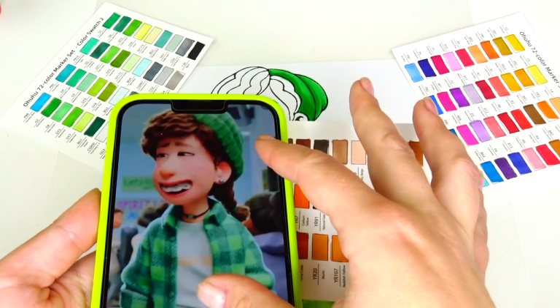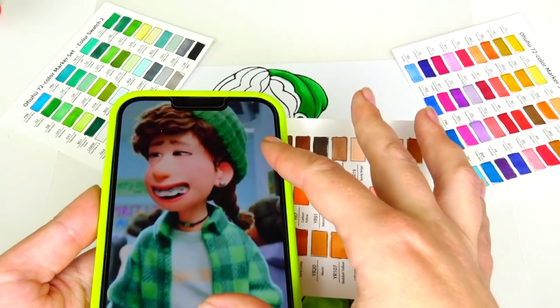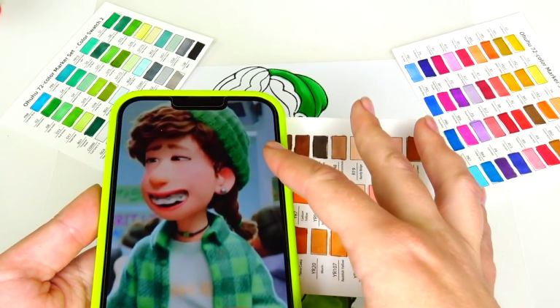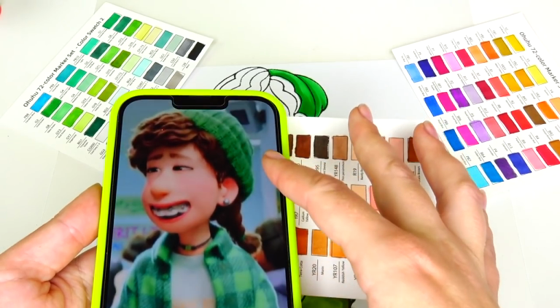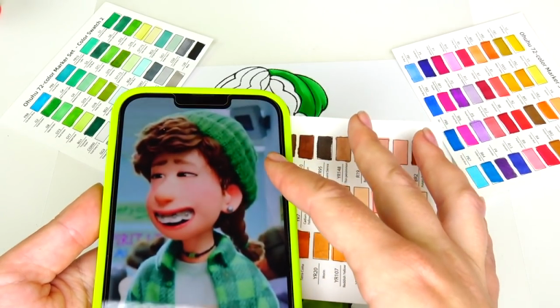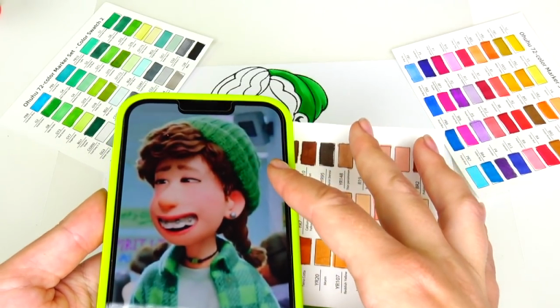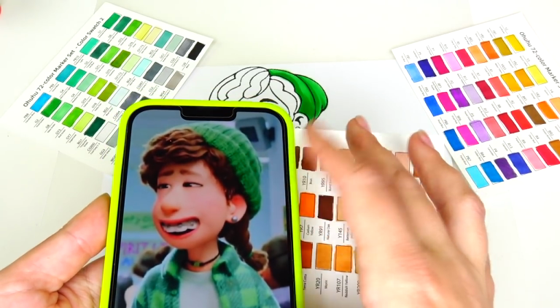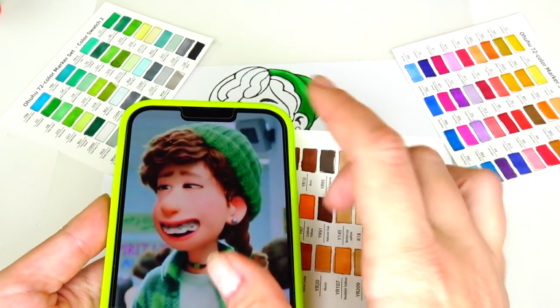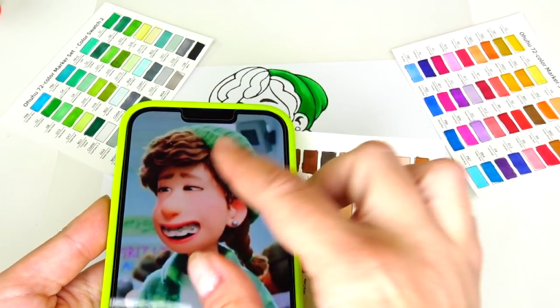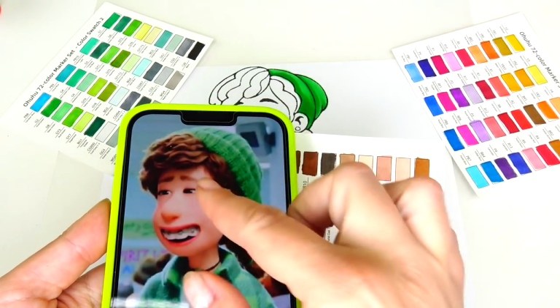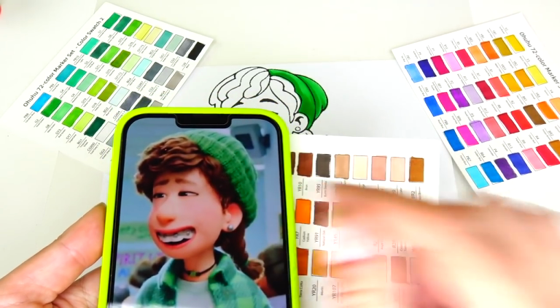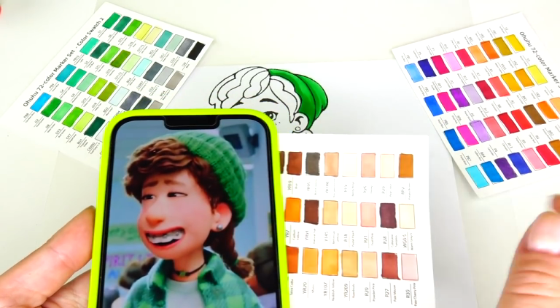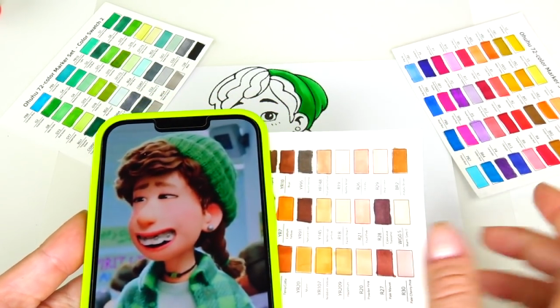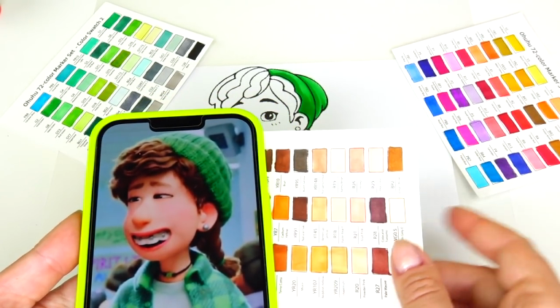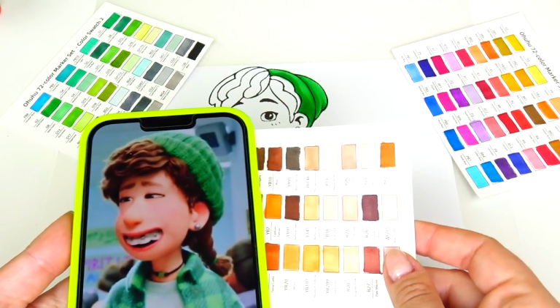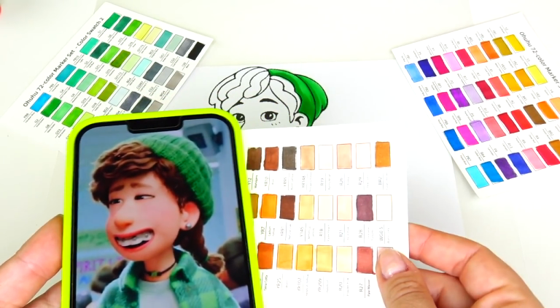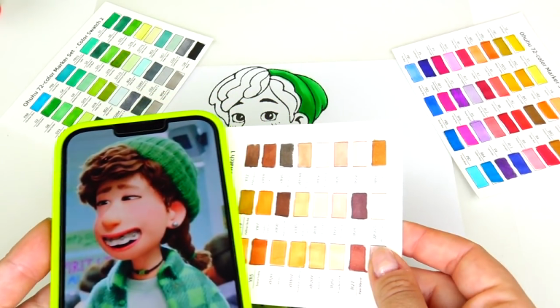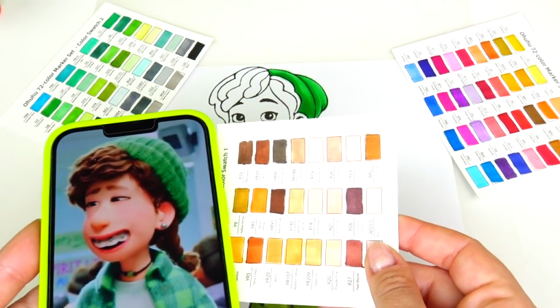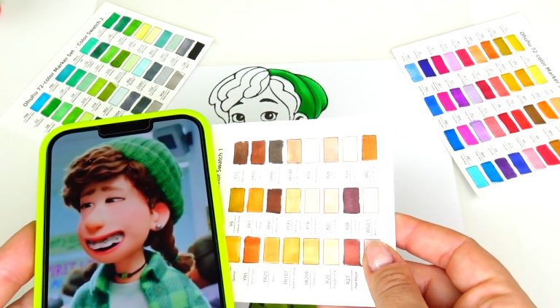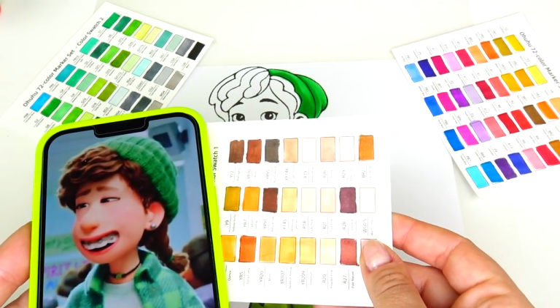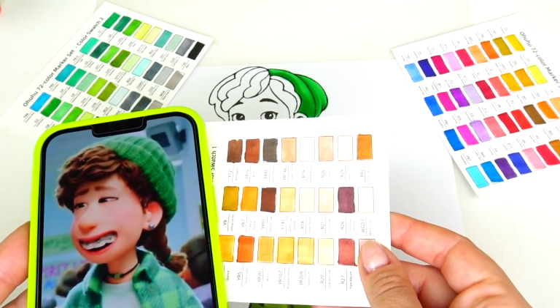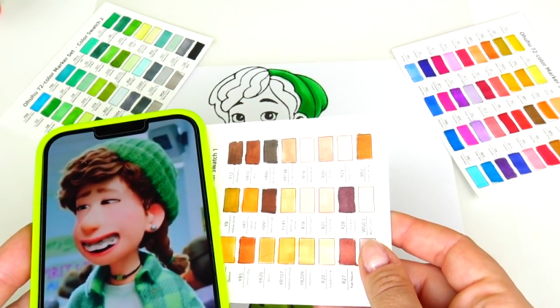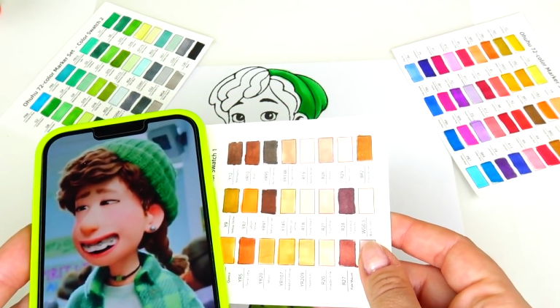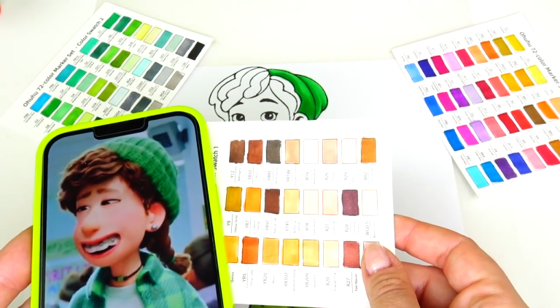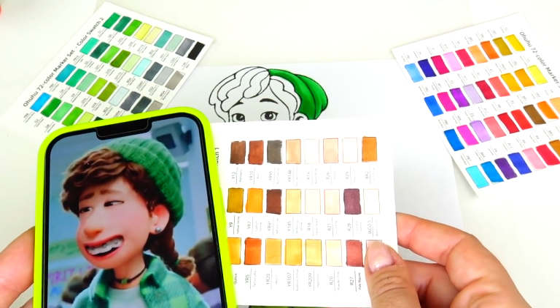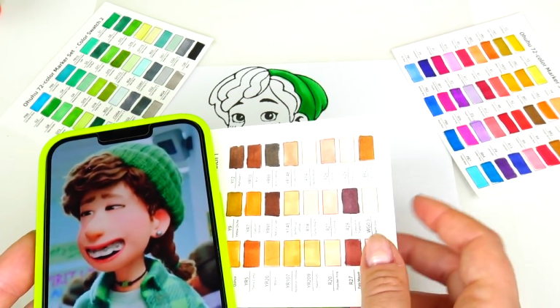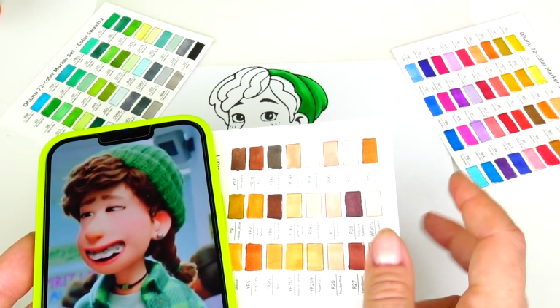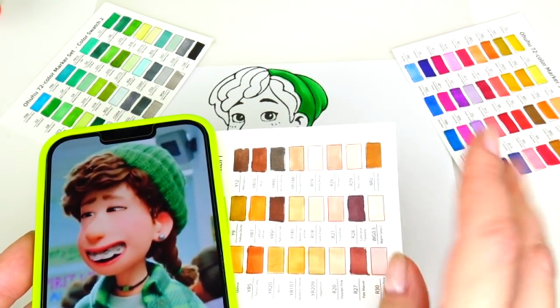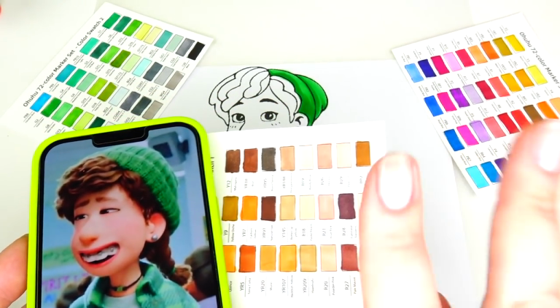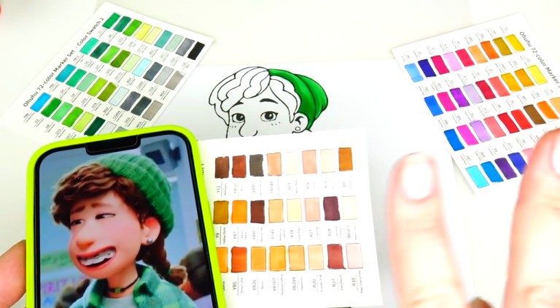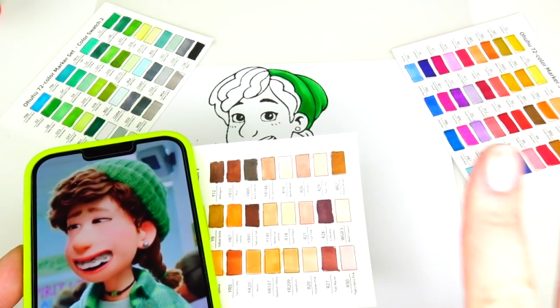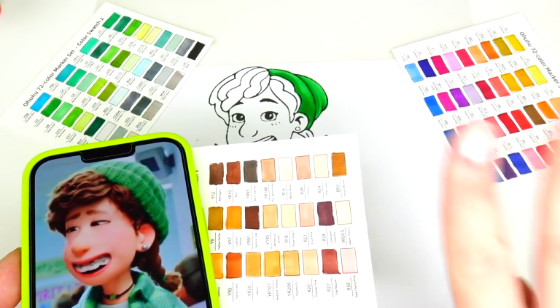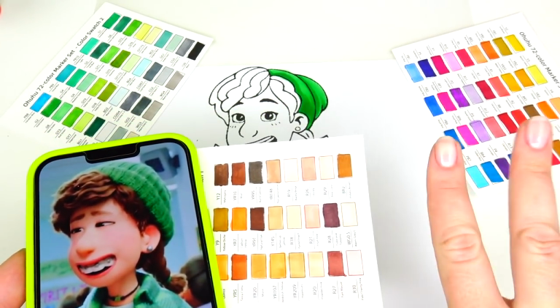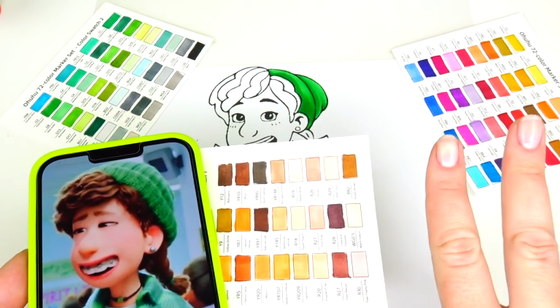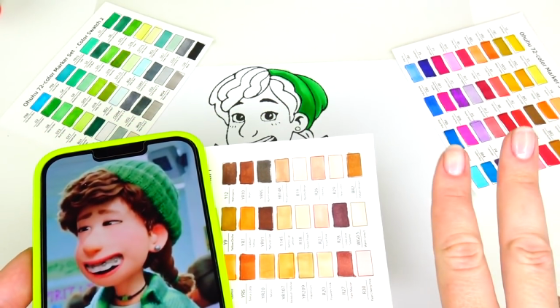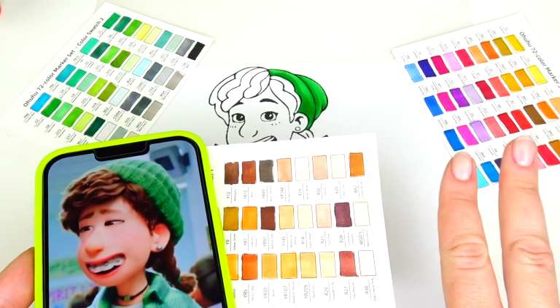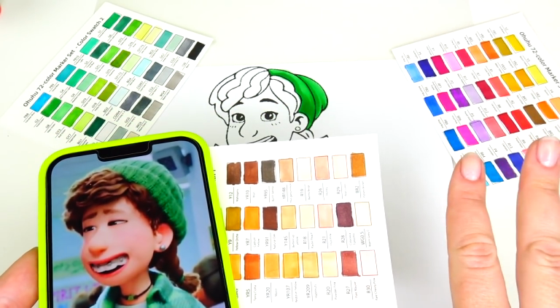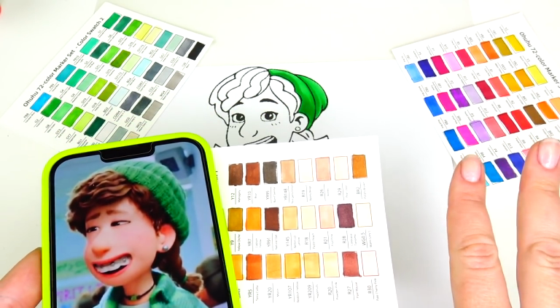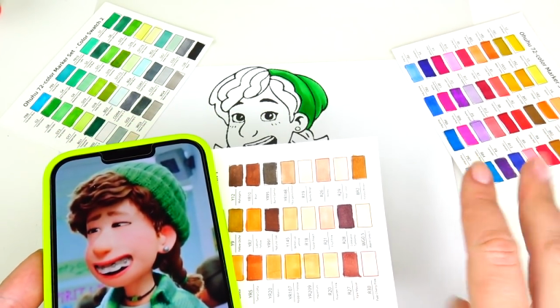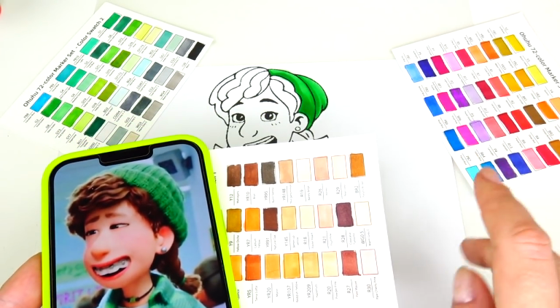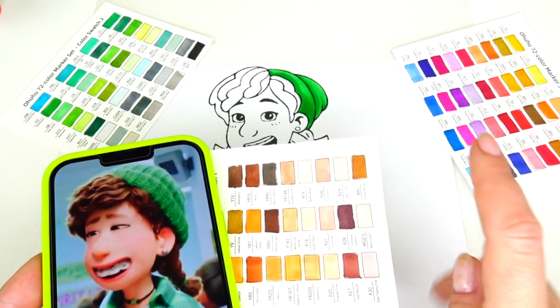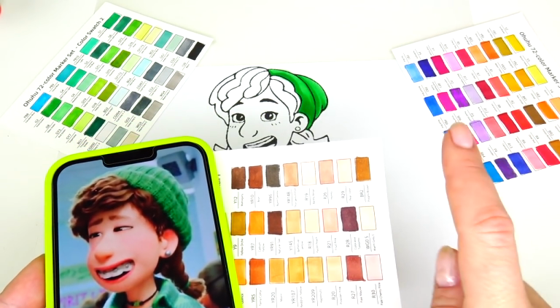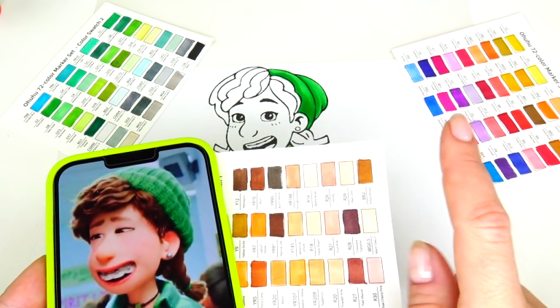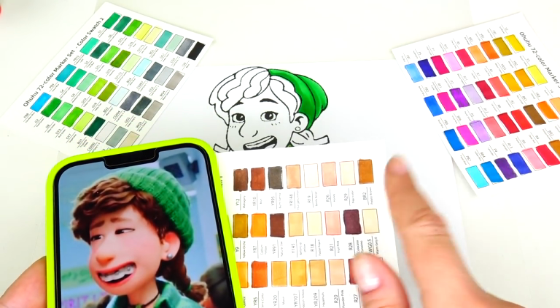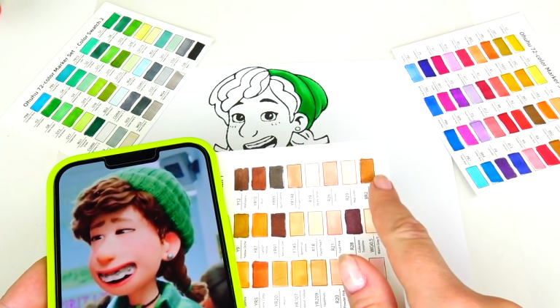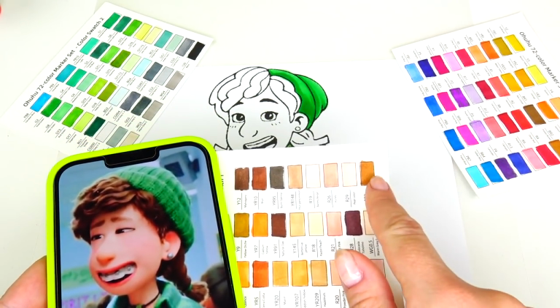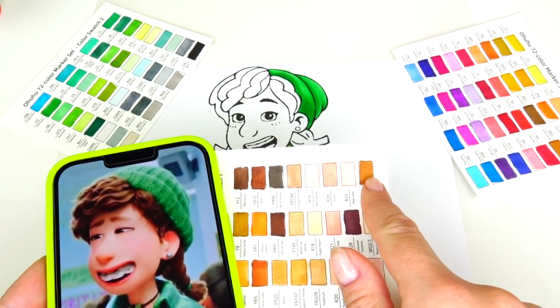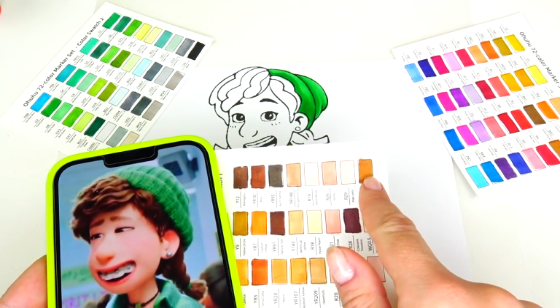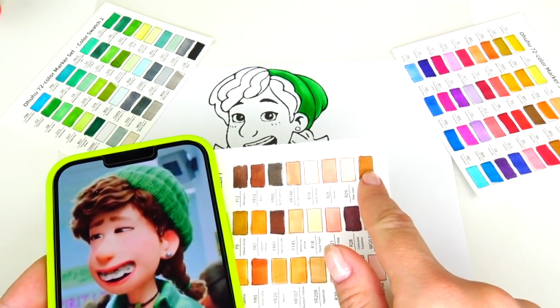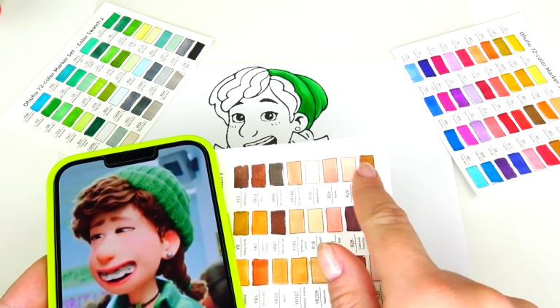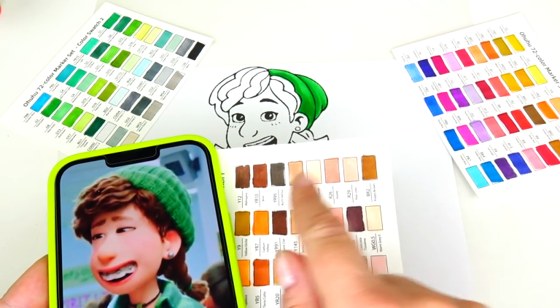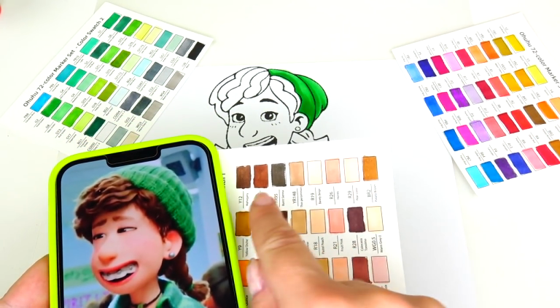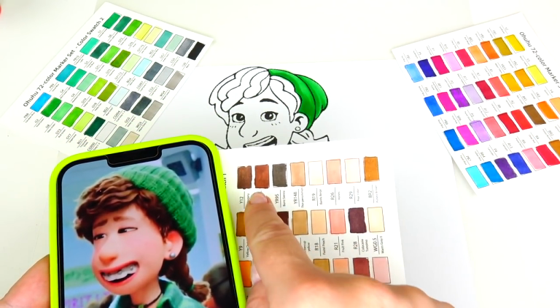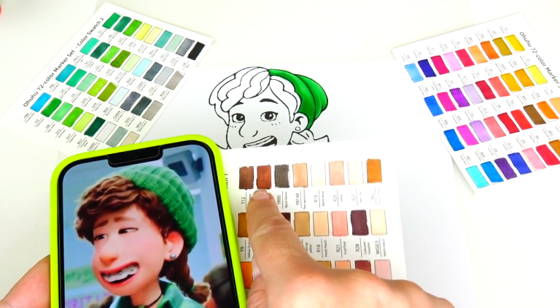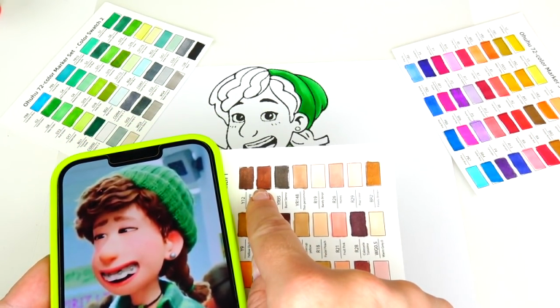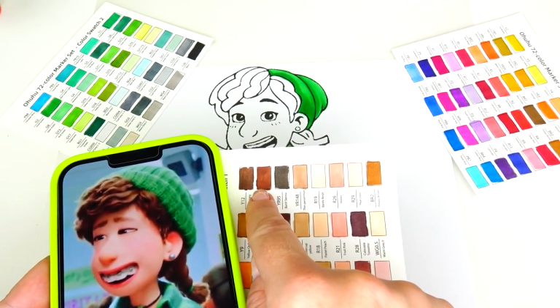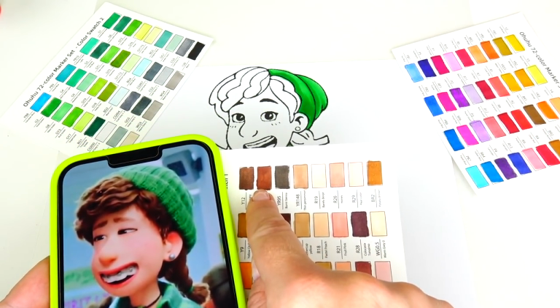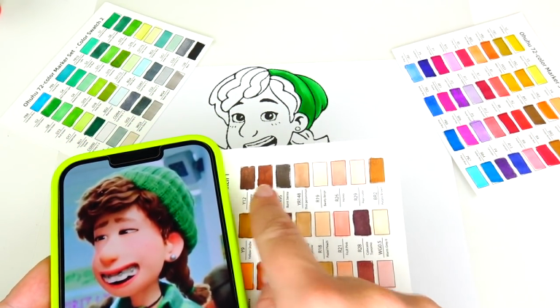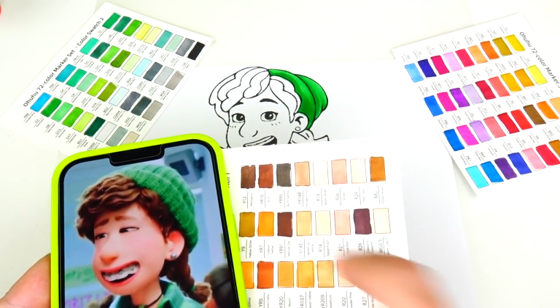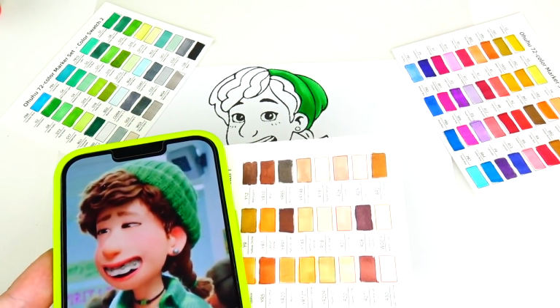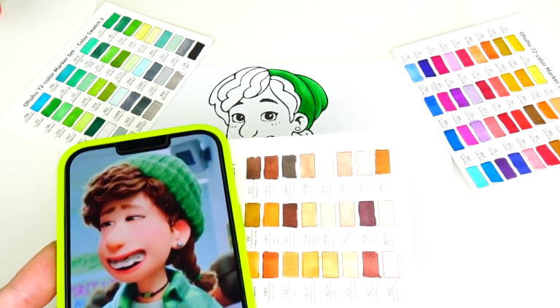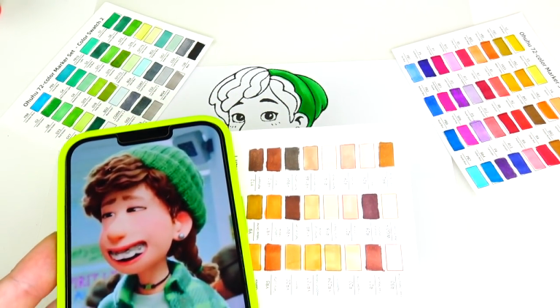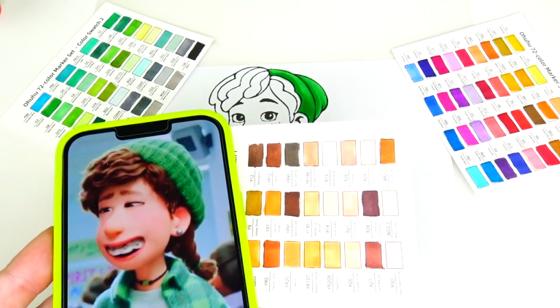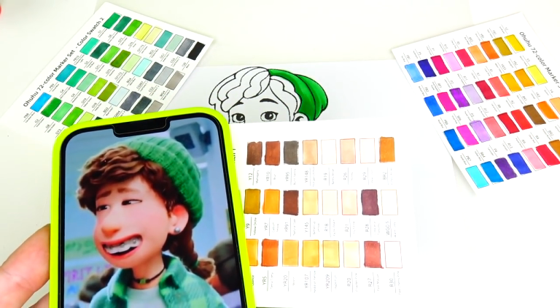Moving on to Miriam's hair, and I'm going to be using two different markers — this shade and that one.